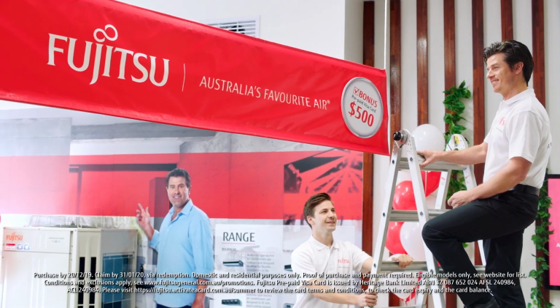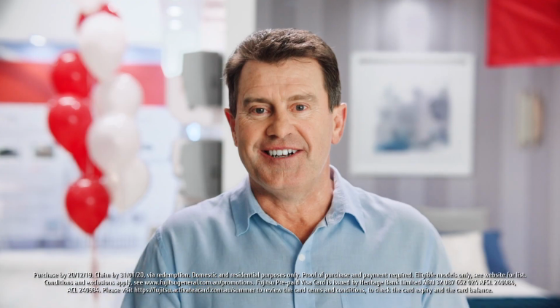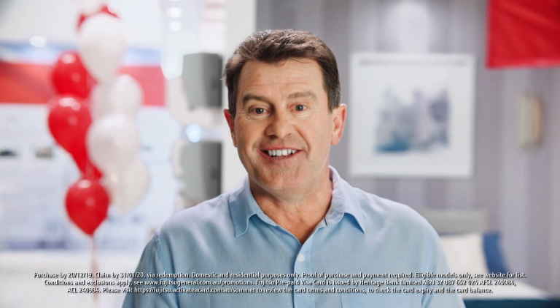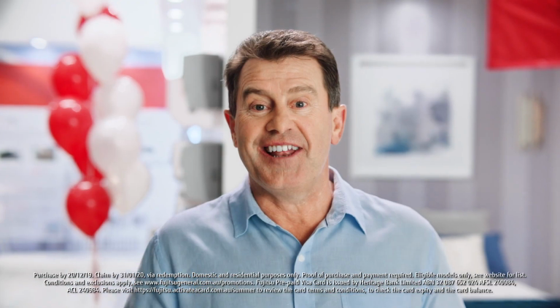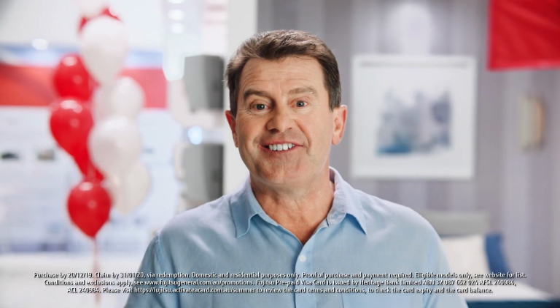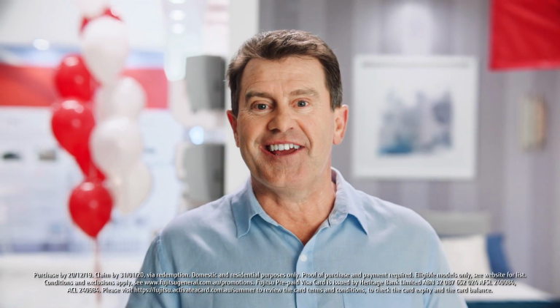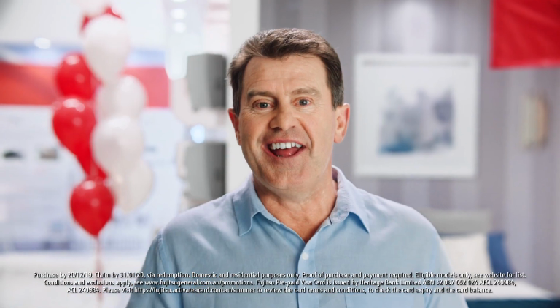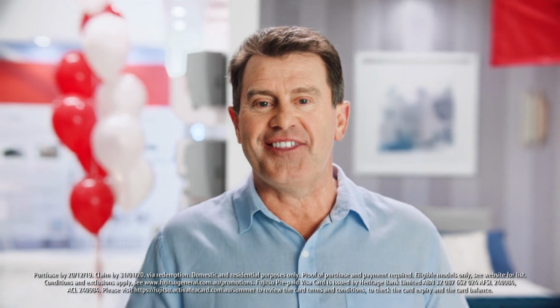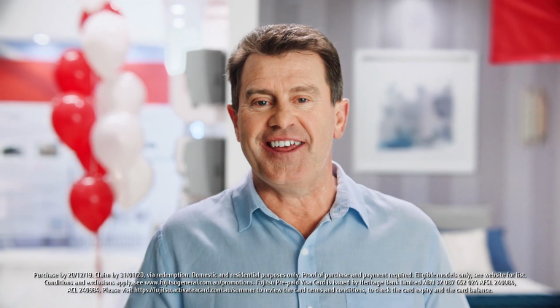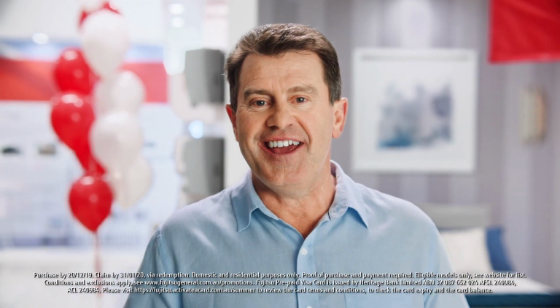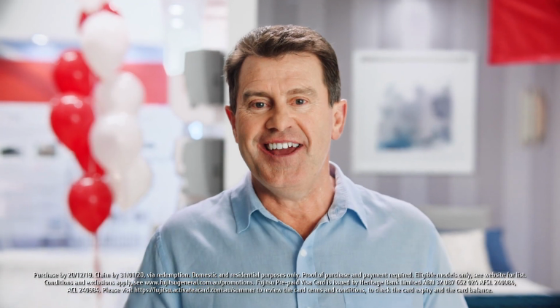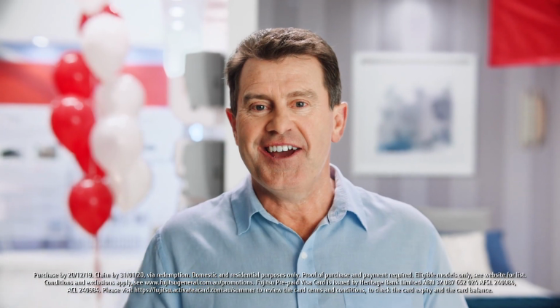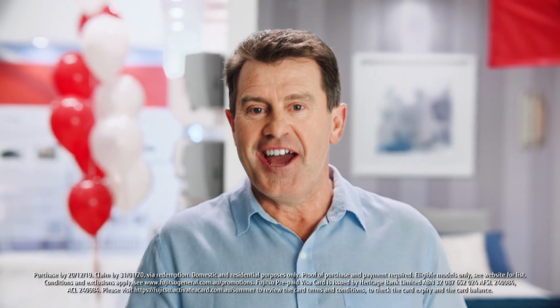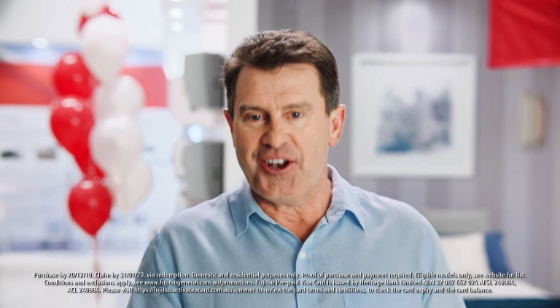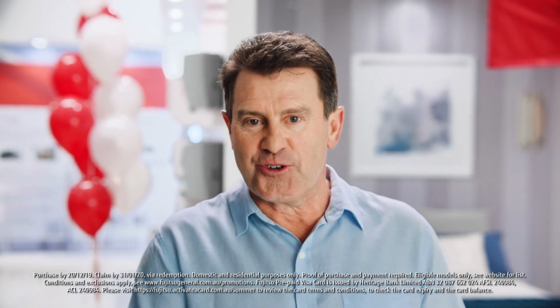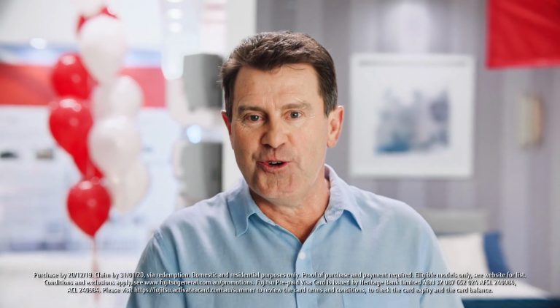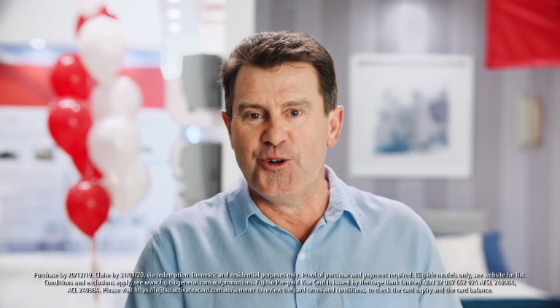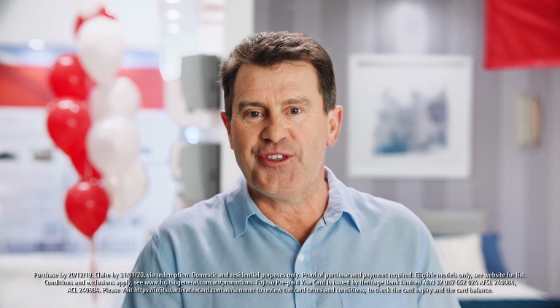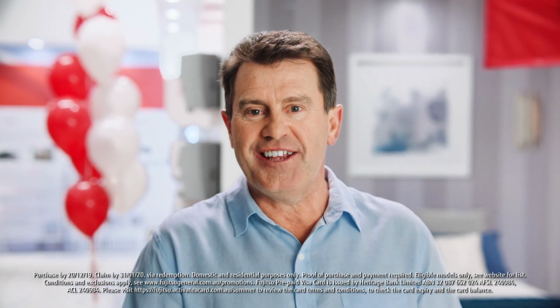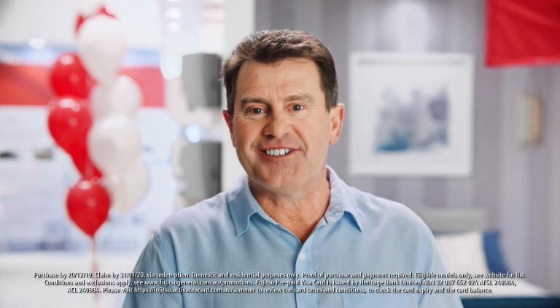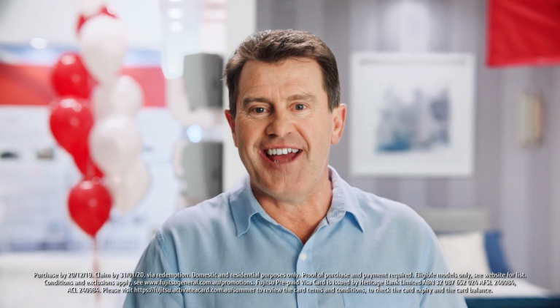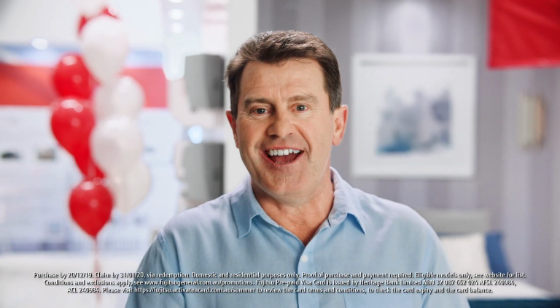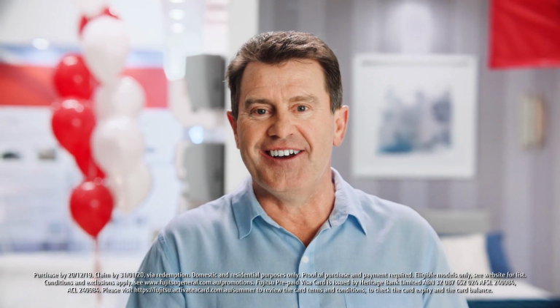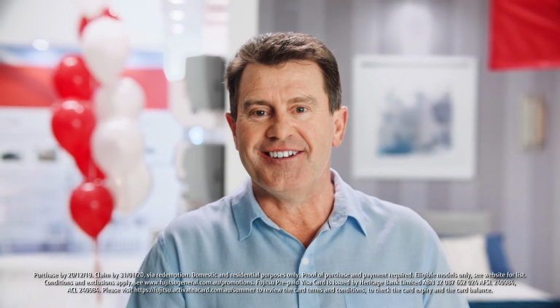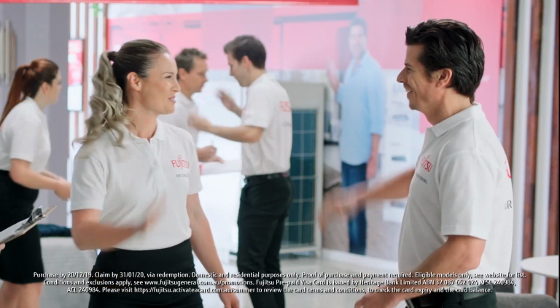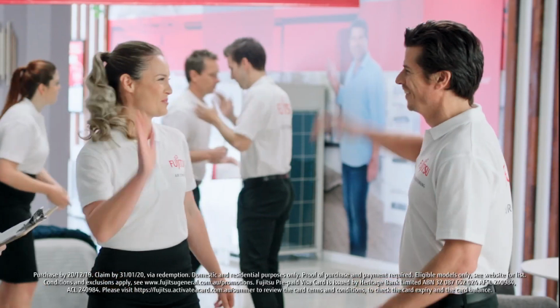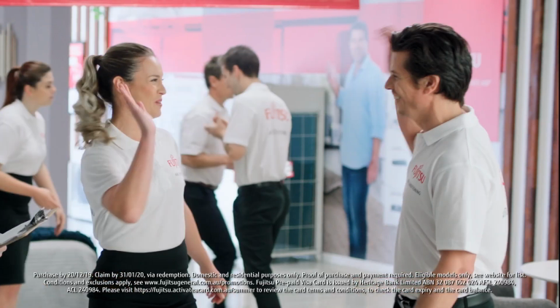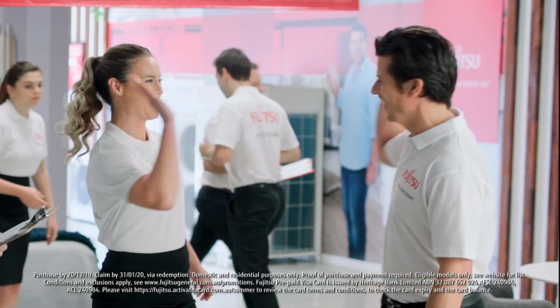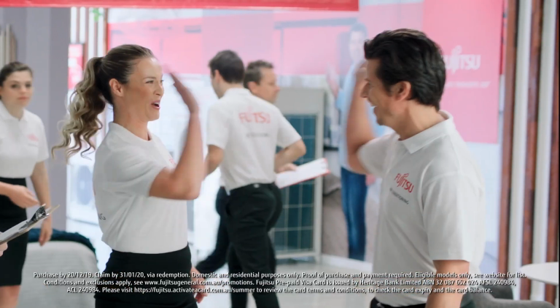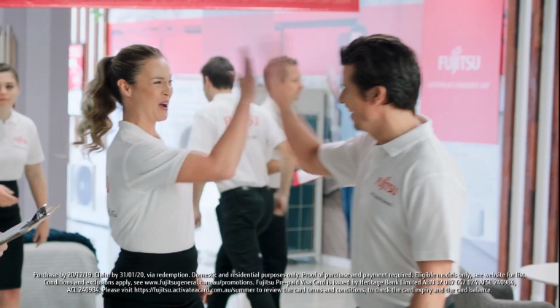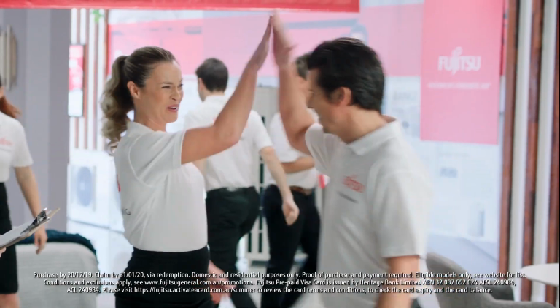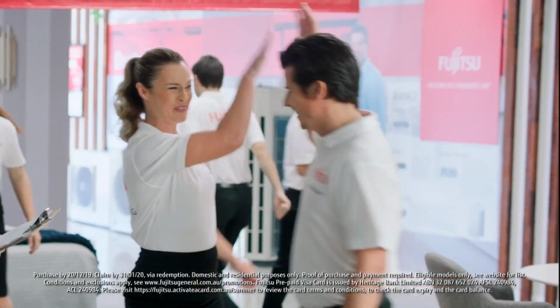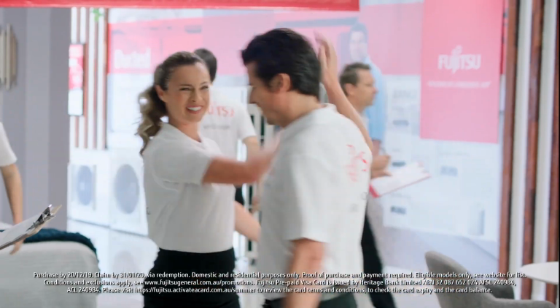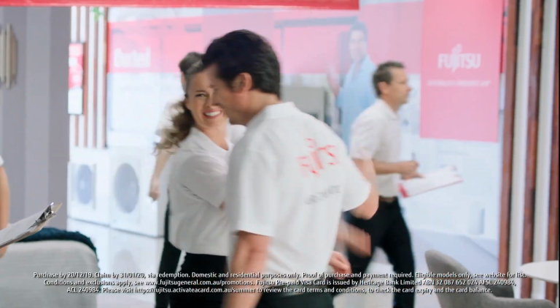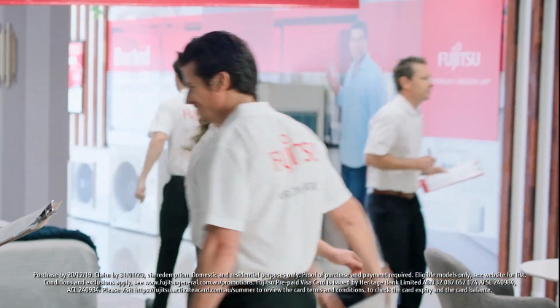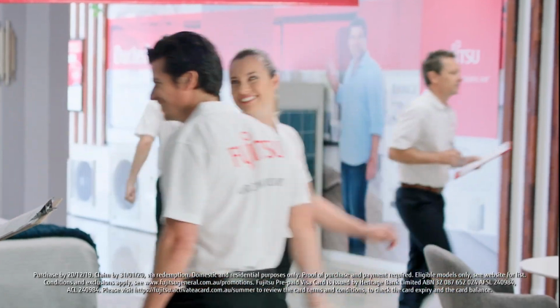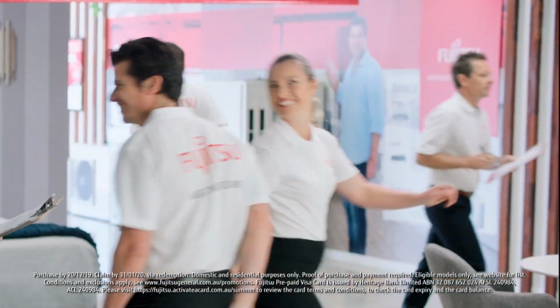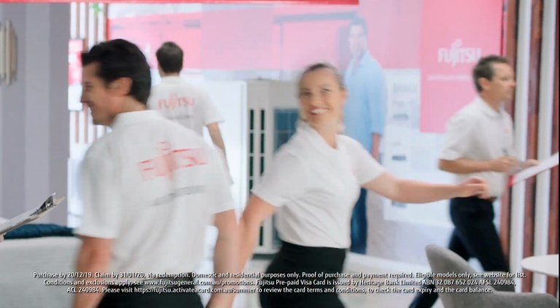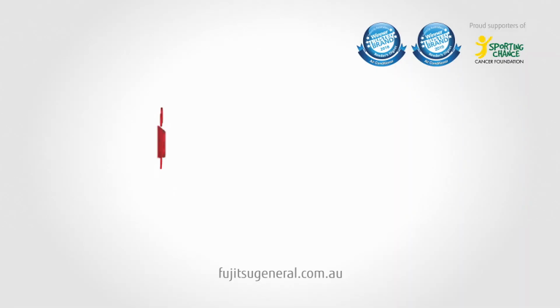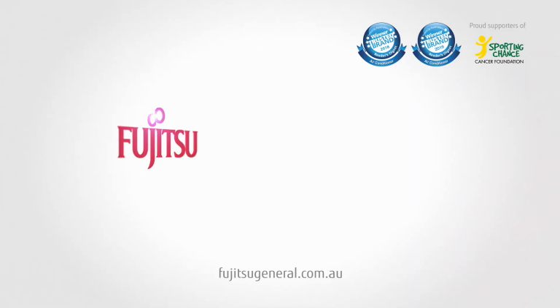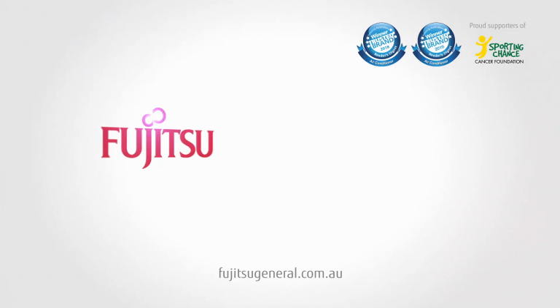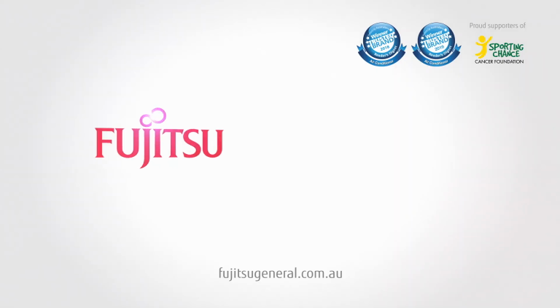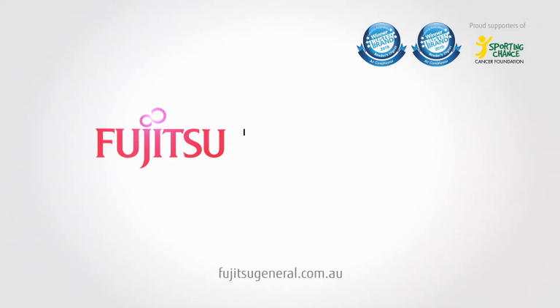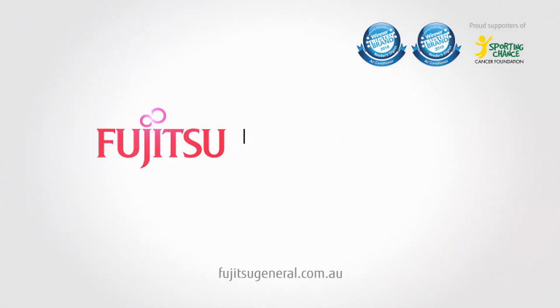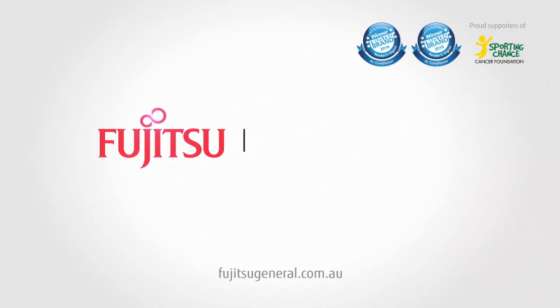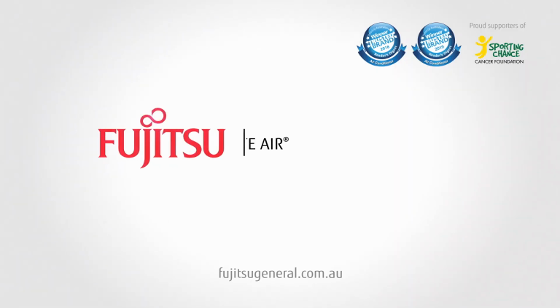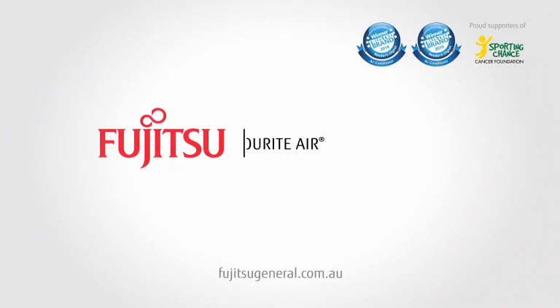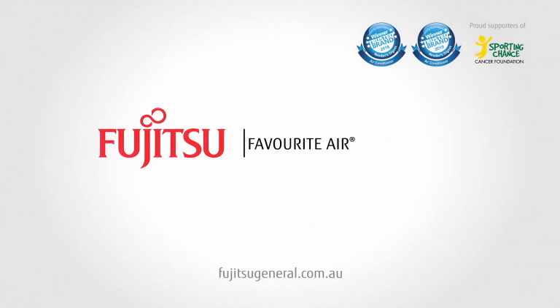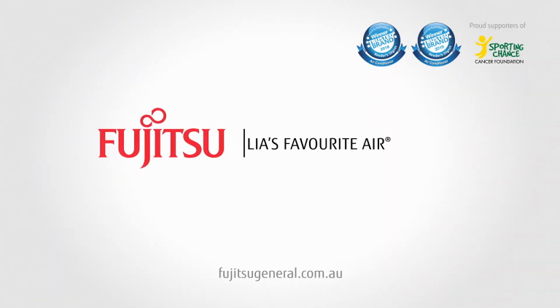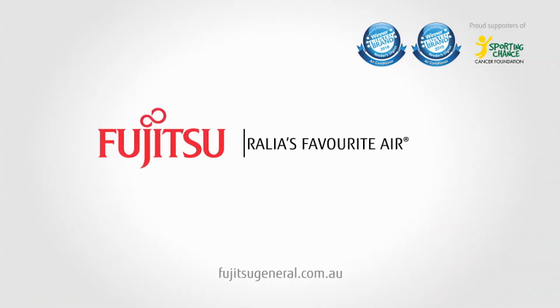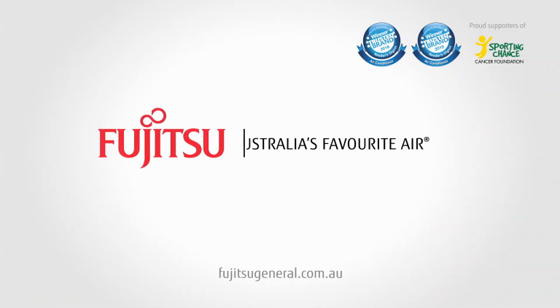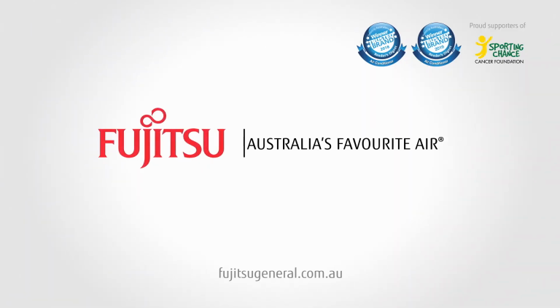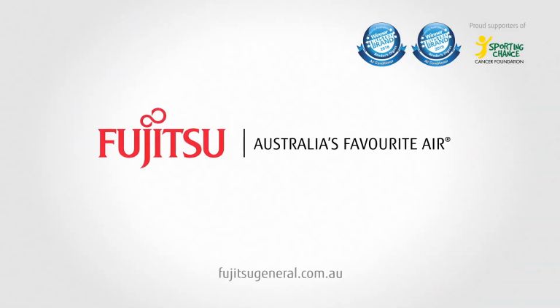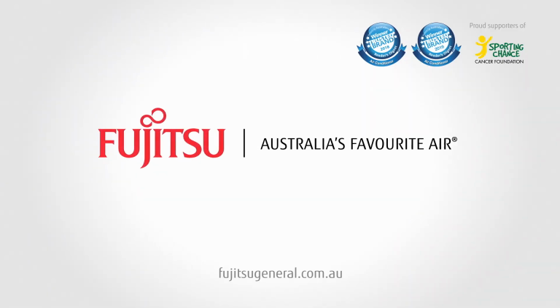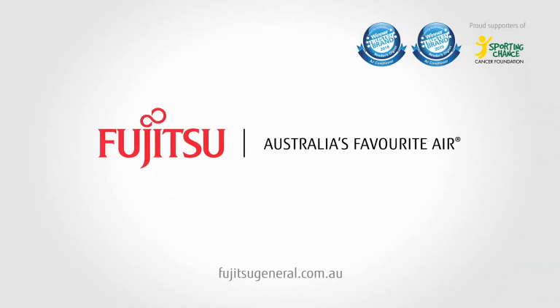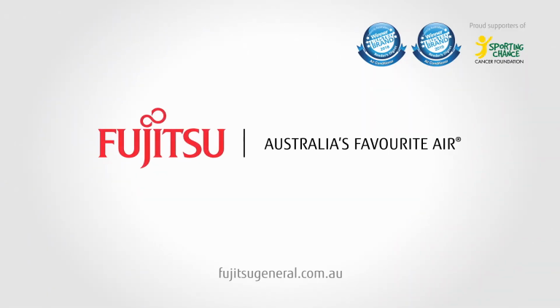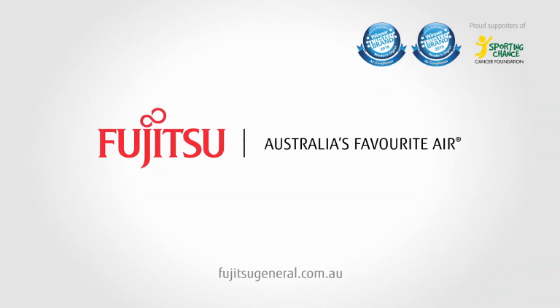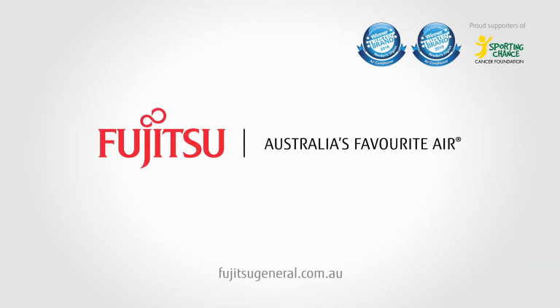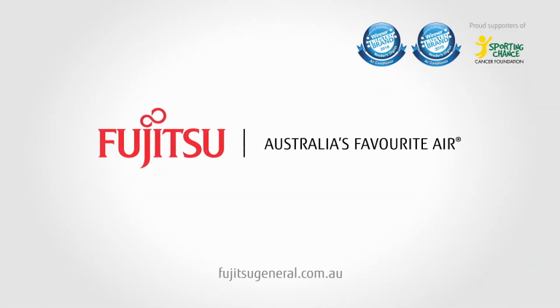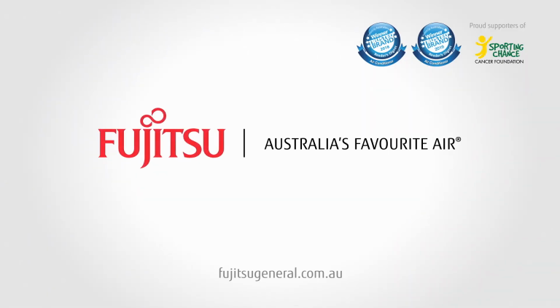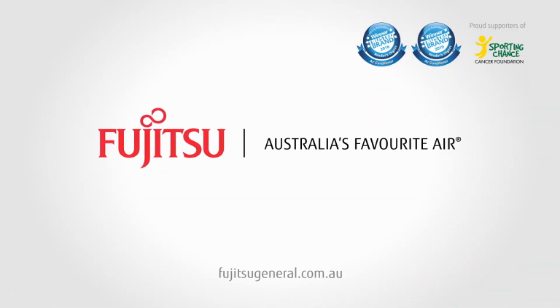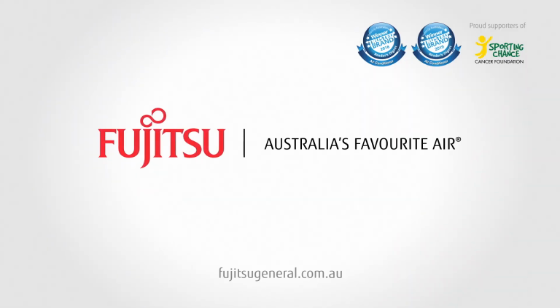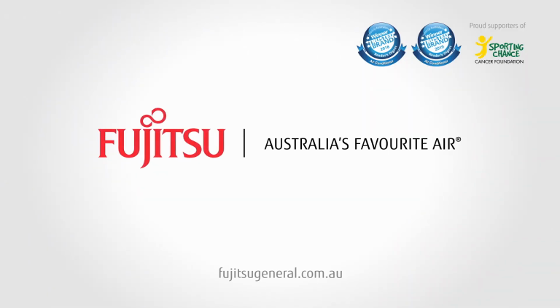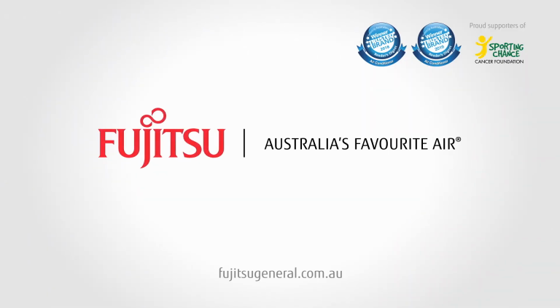Now let's get out there and cool things down. Get a Fujitsu. It's Australia's favourite air.